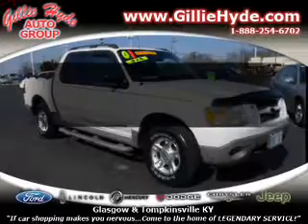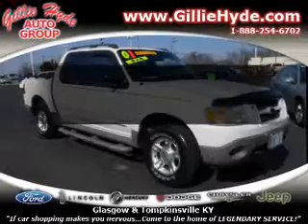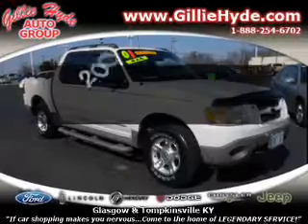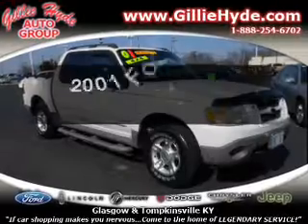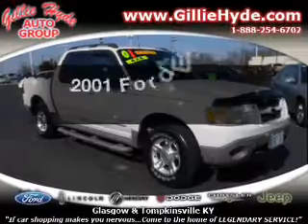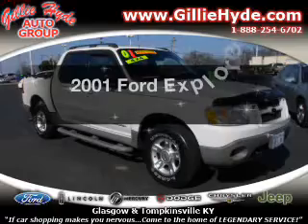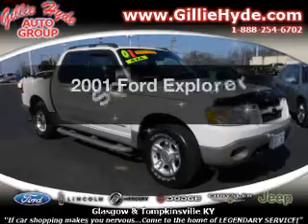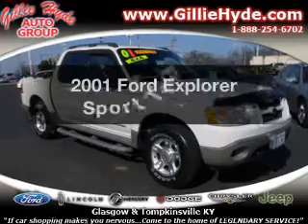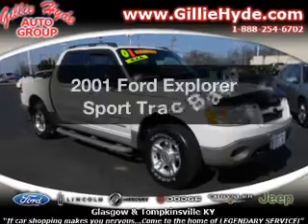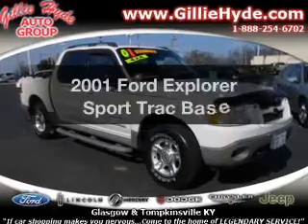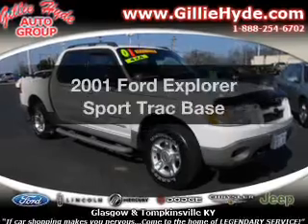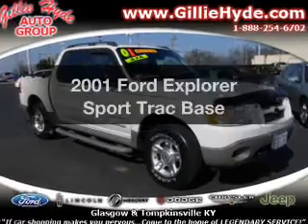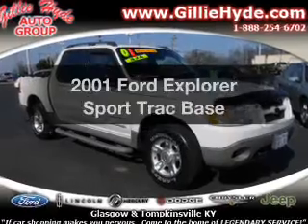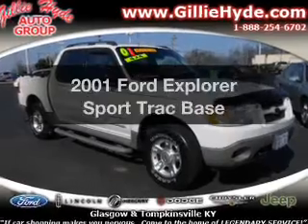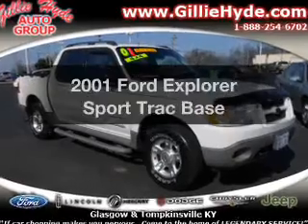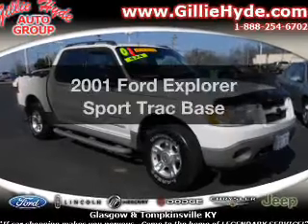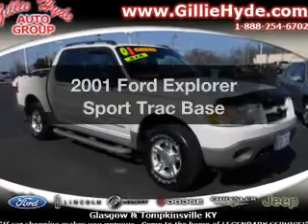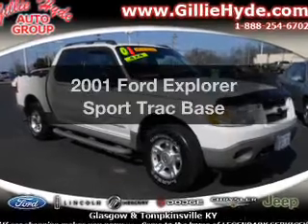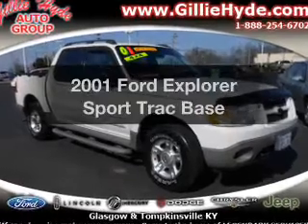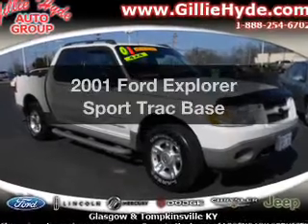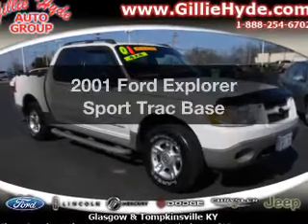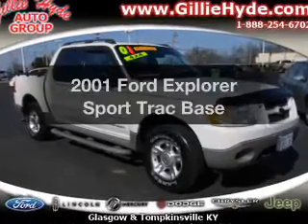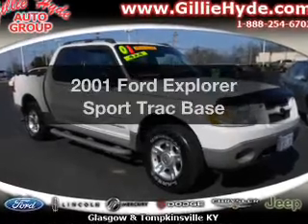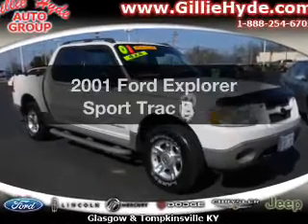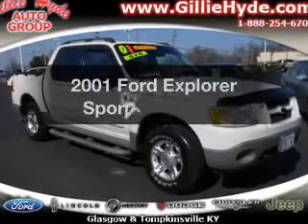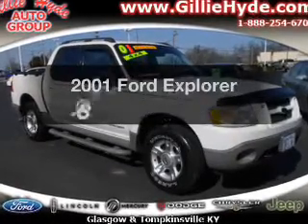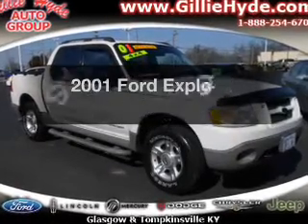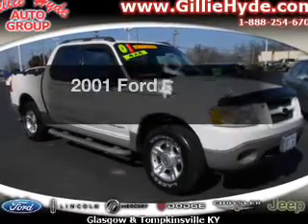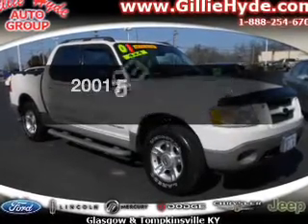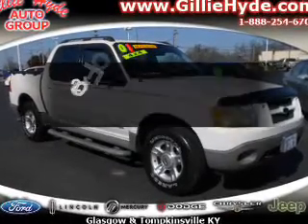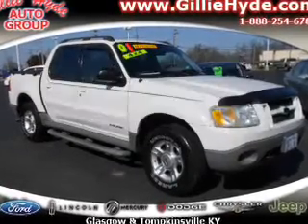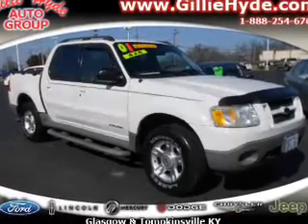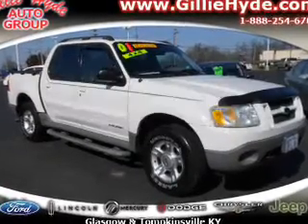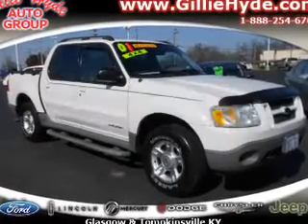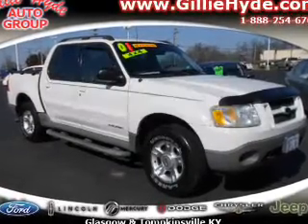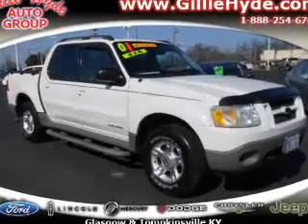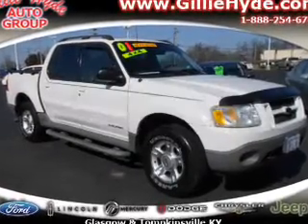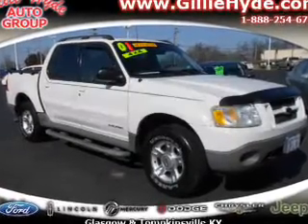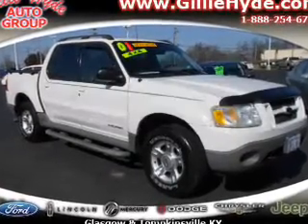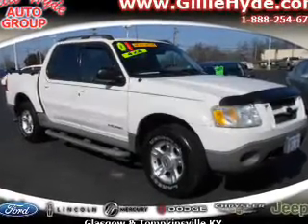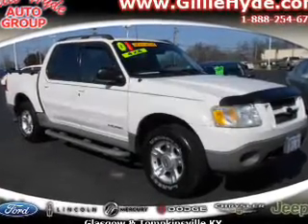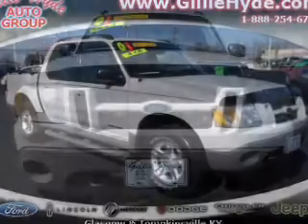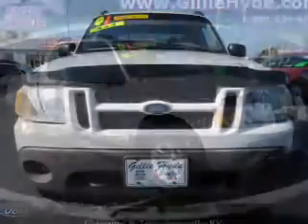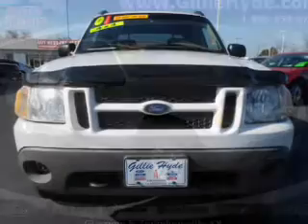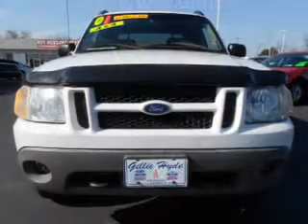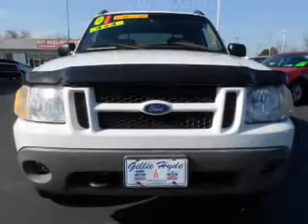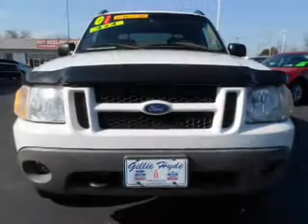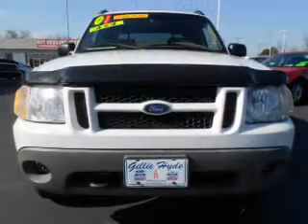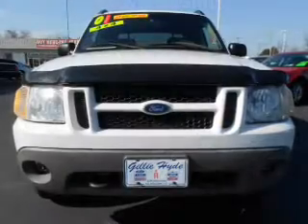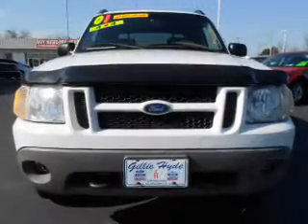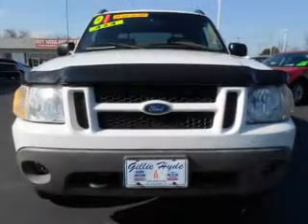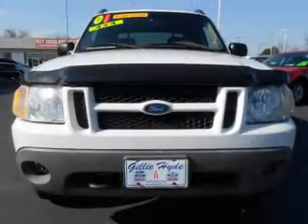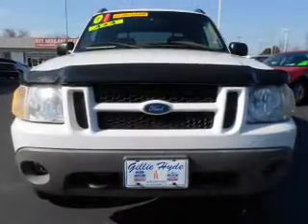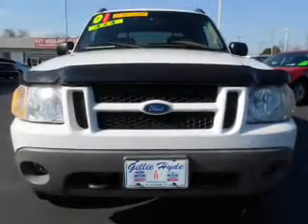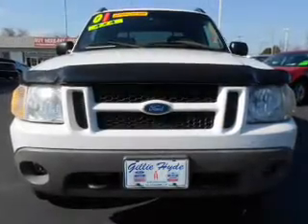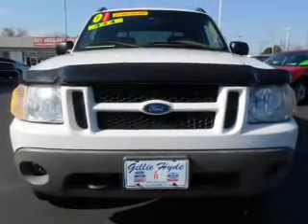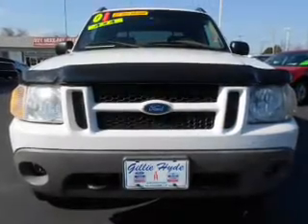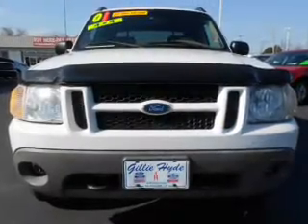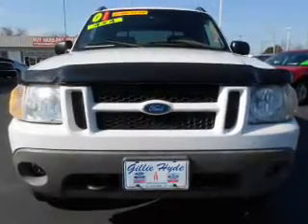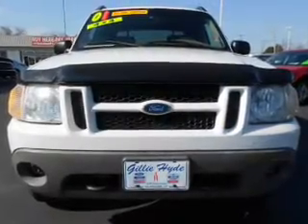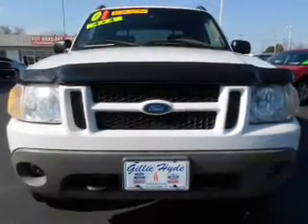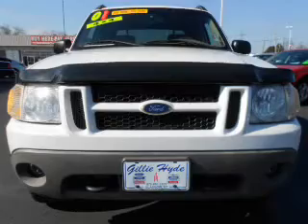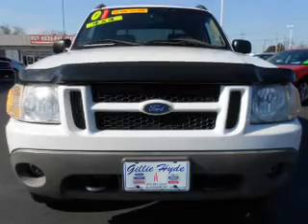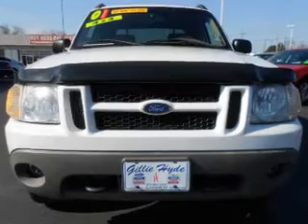Presenting the 2001 Ford Explorer Sport Trac. Everything you need under one roof with this great vehicle.